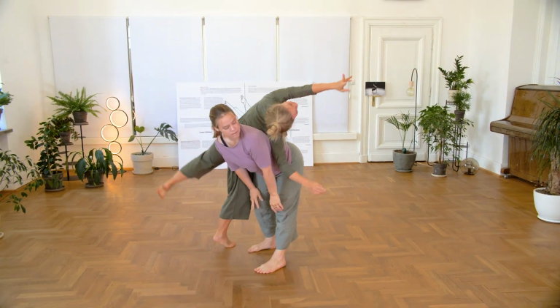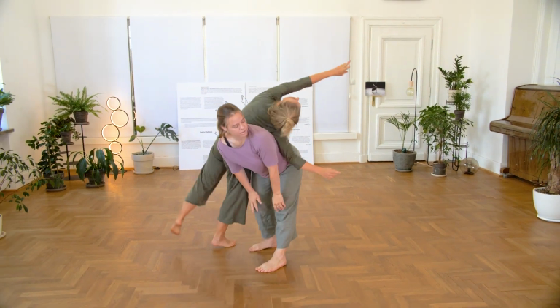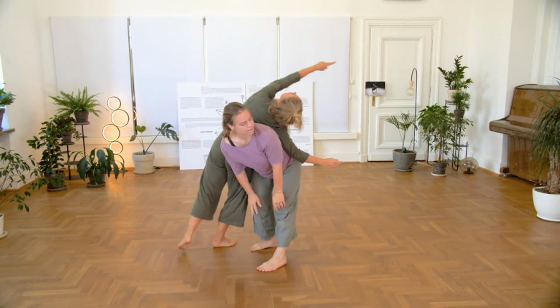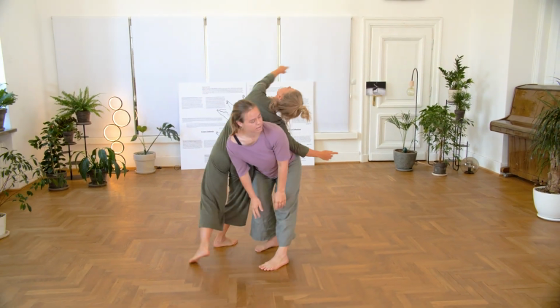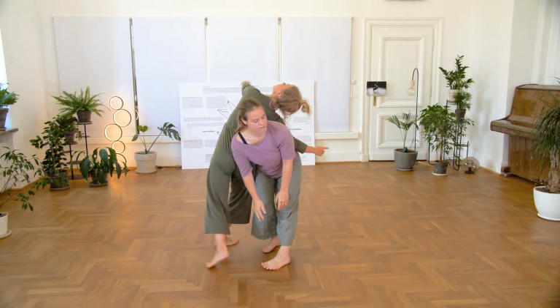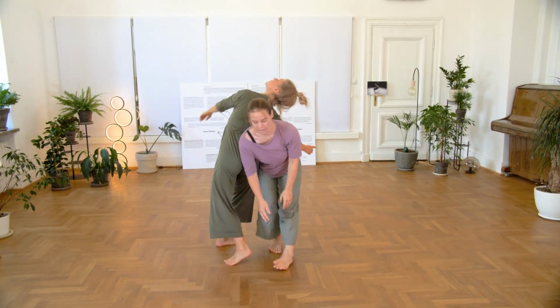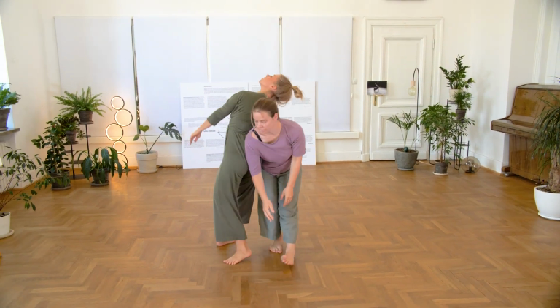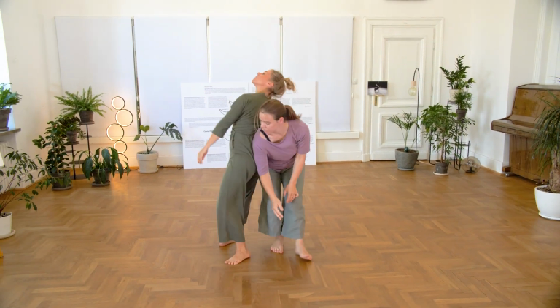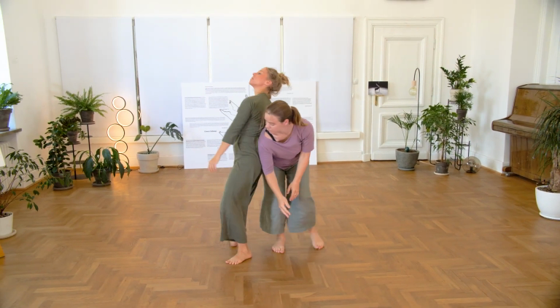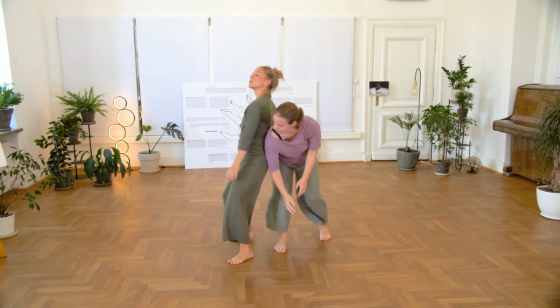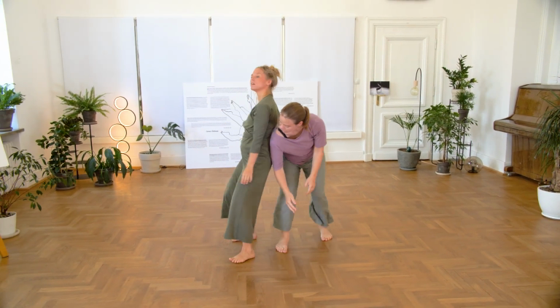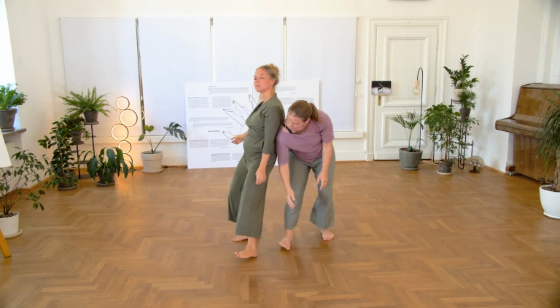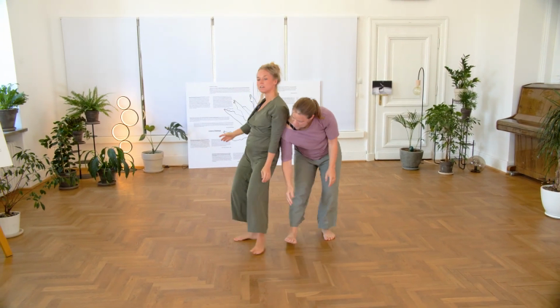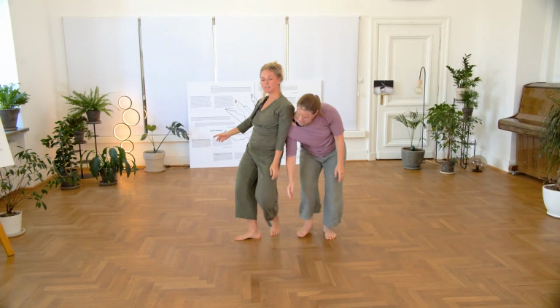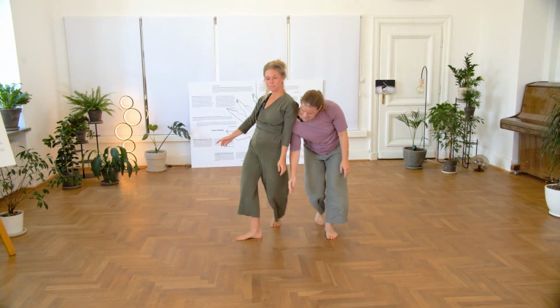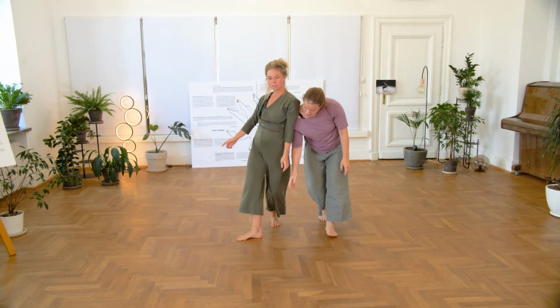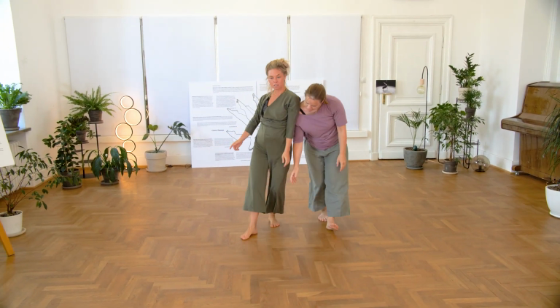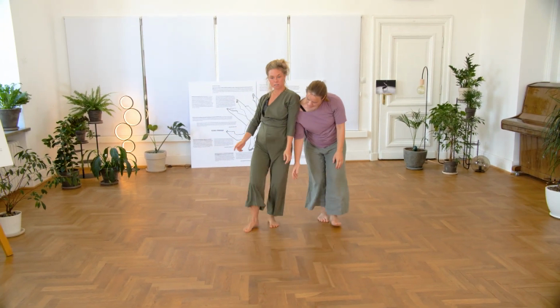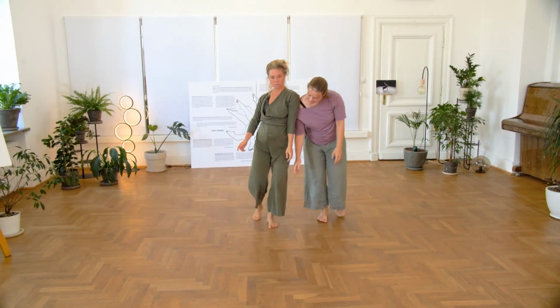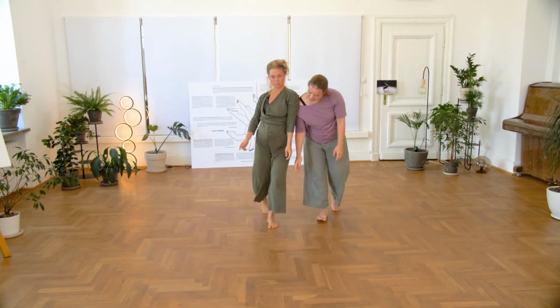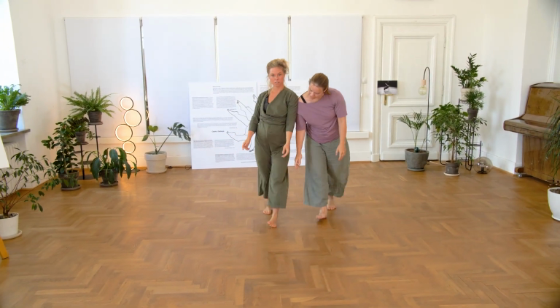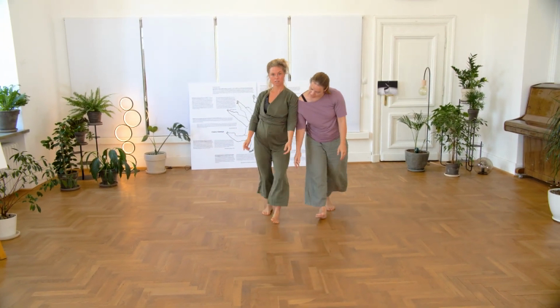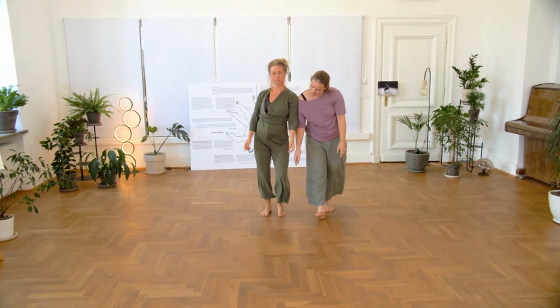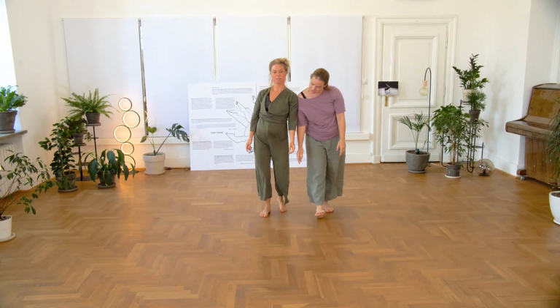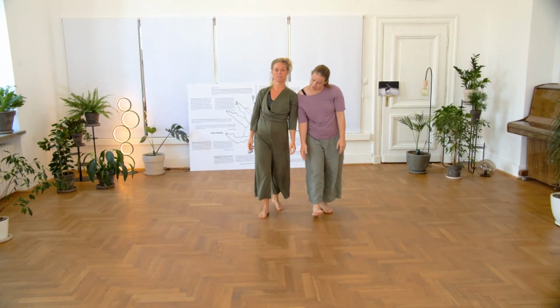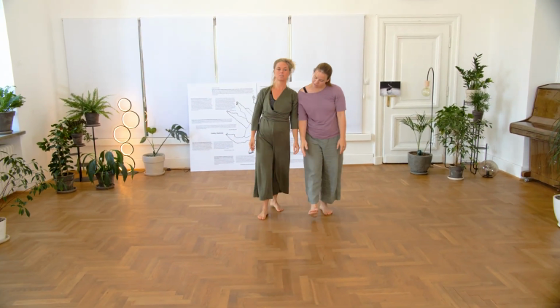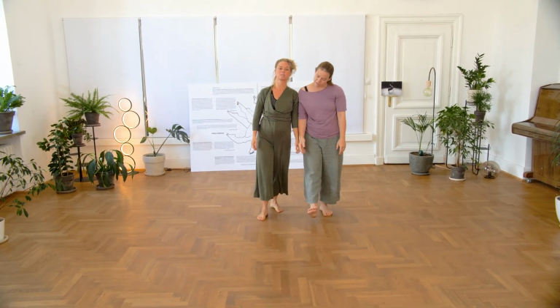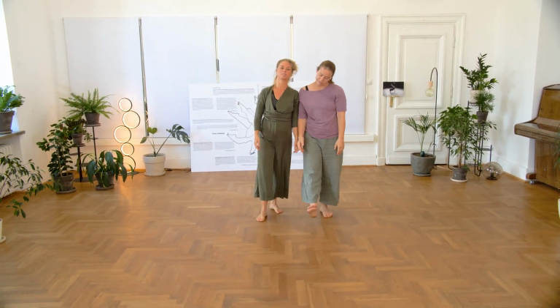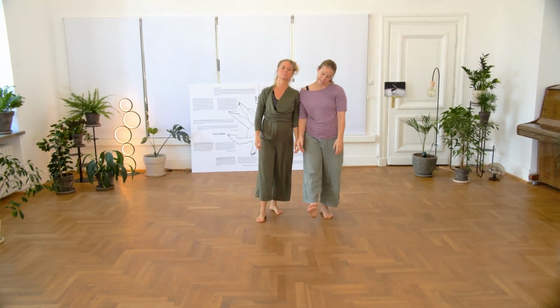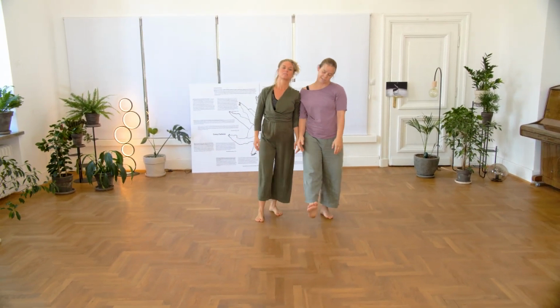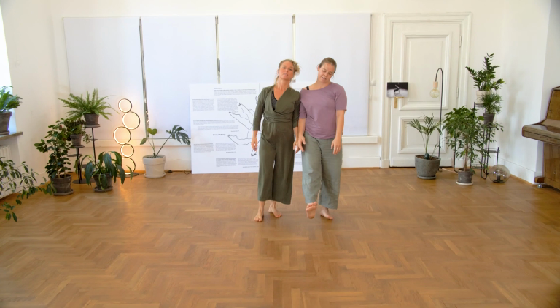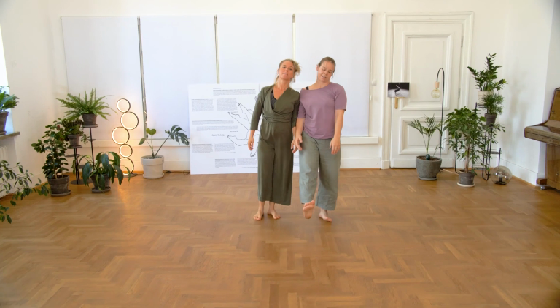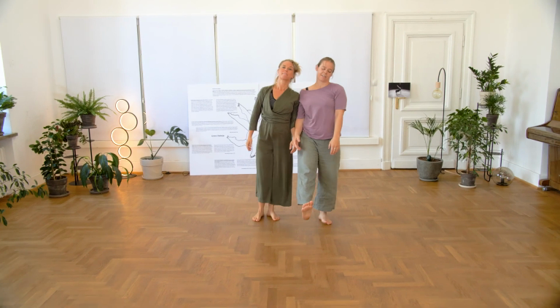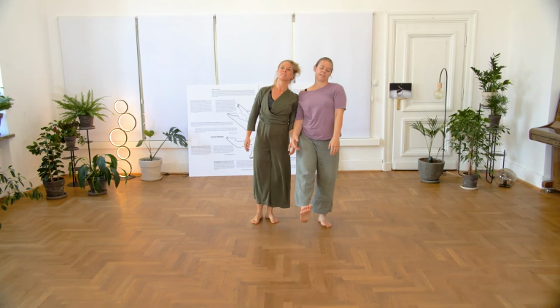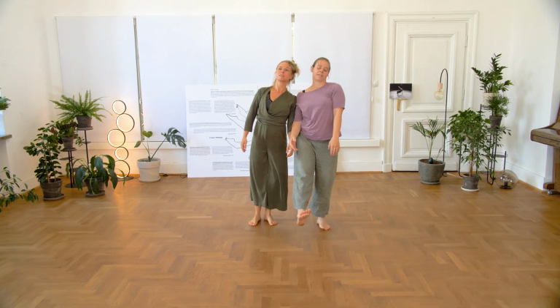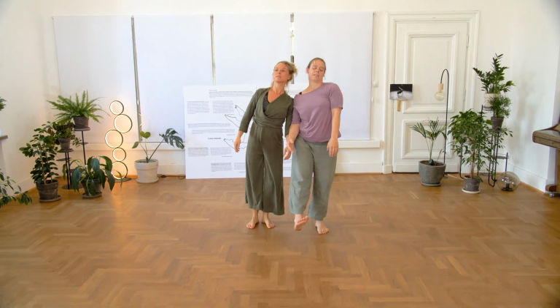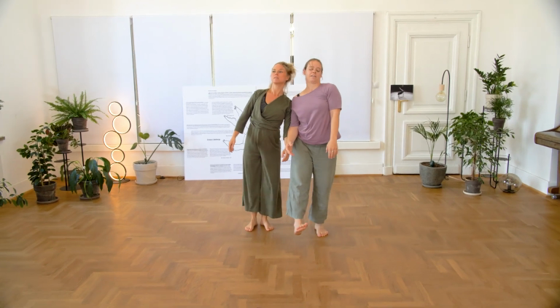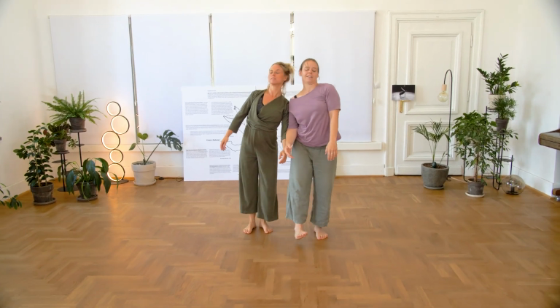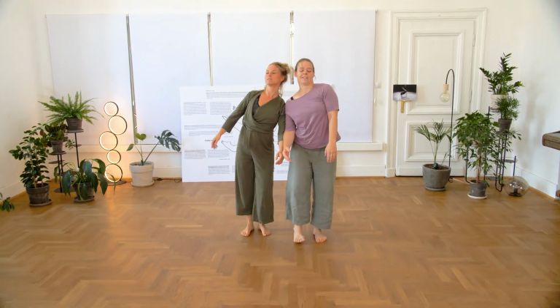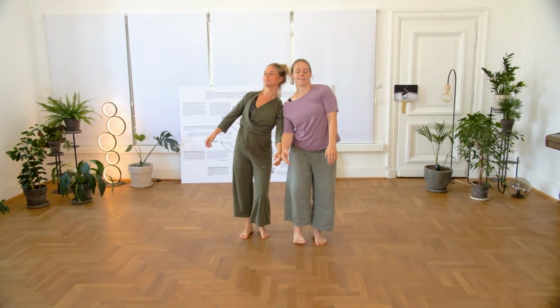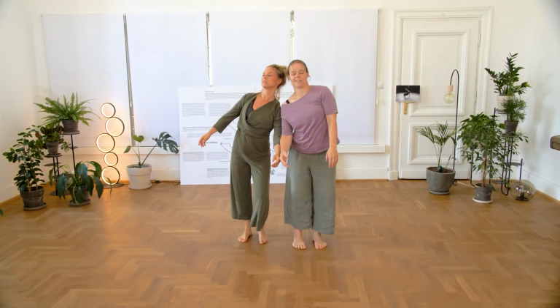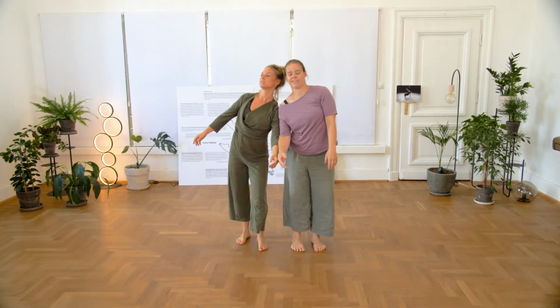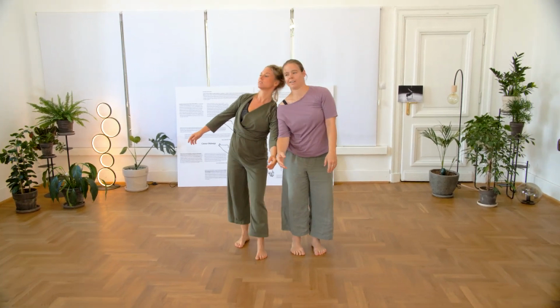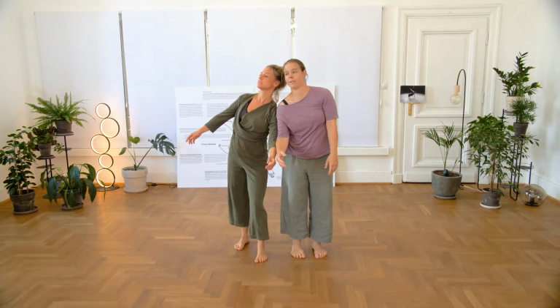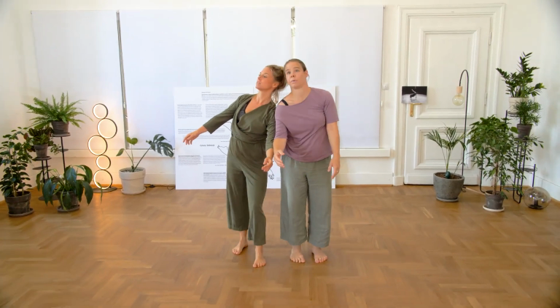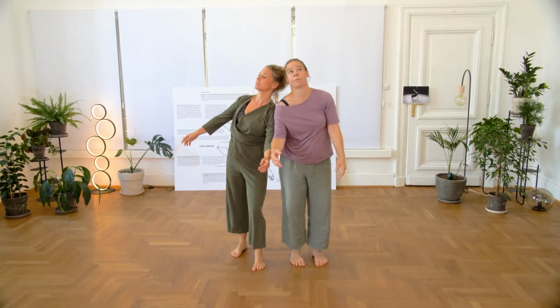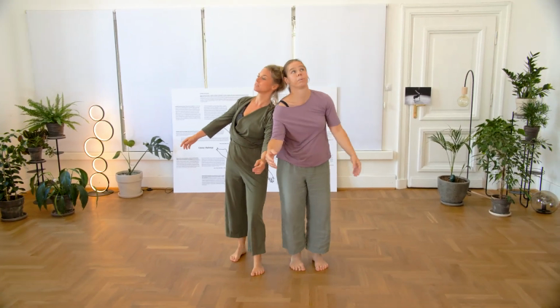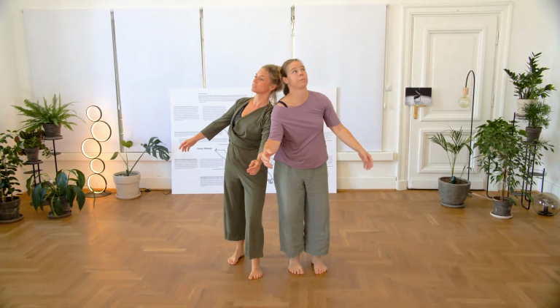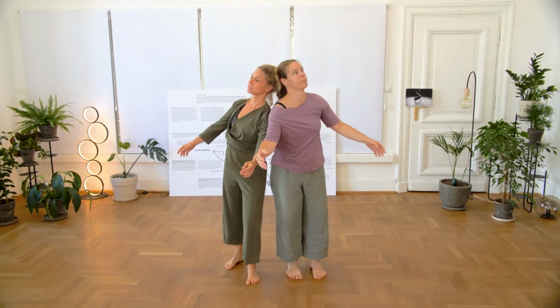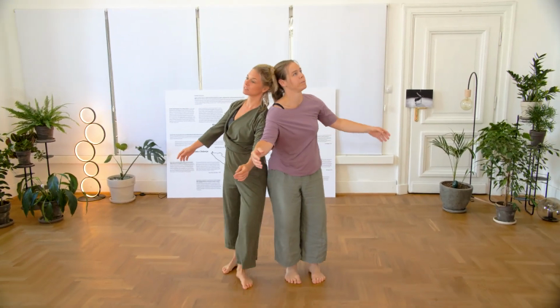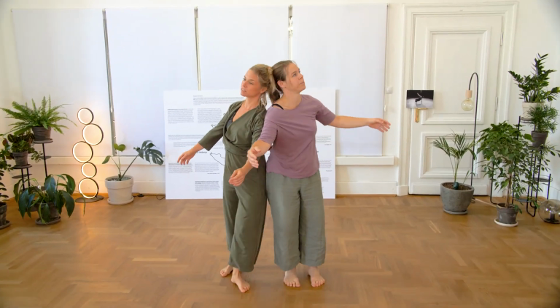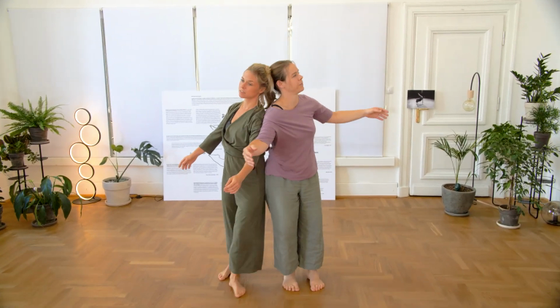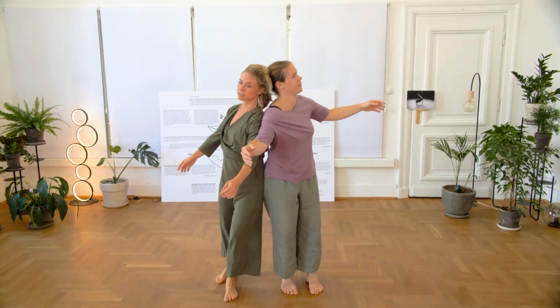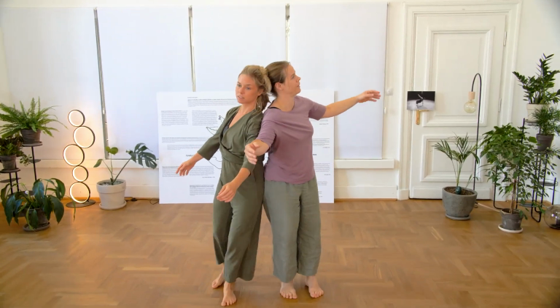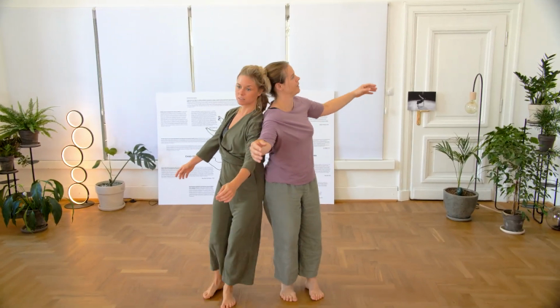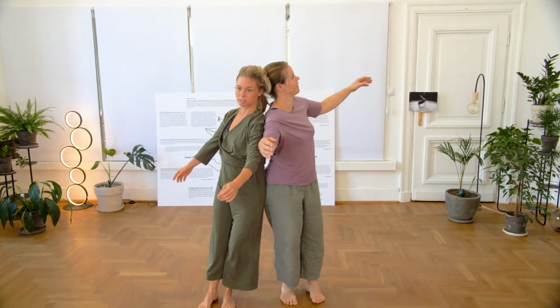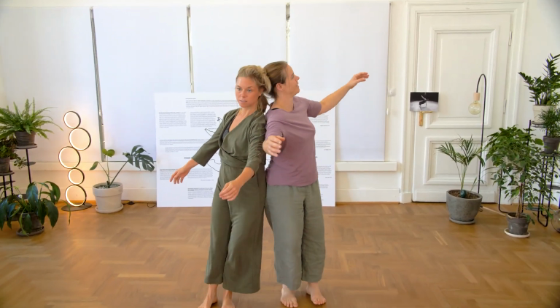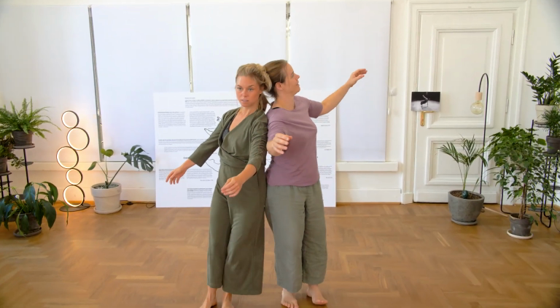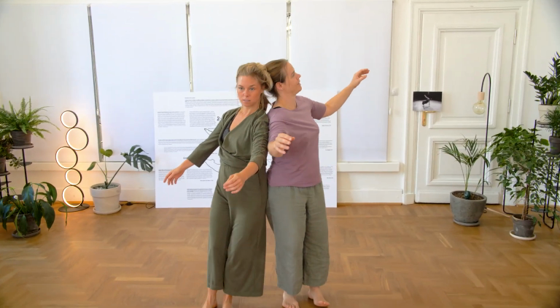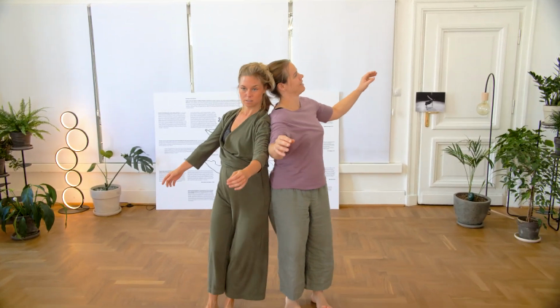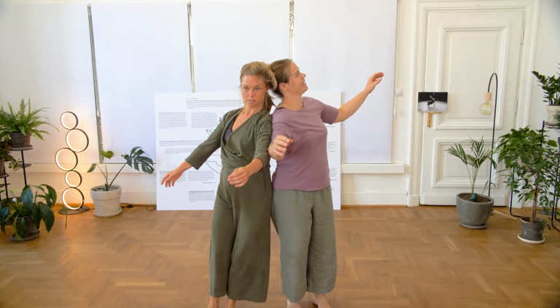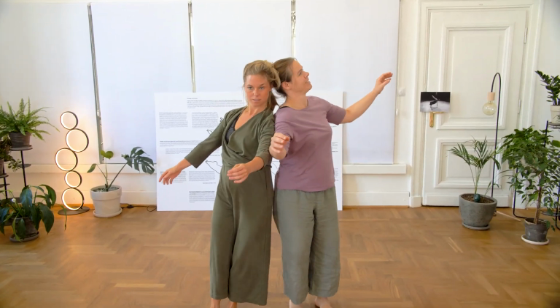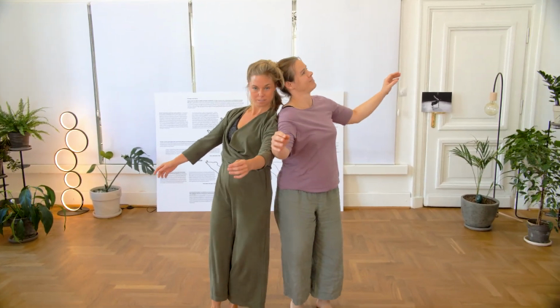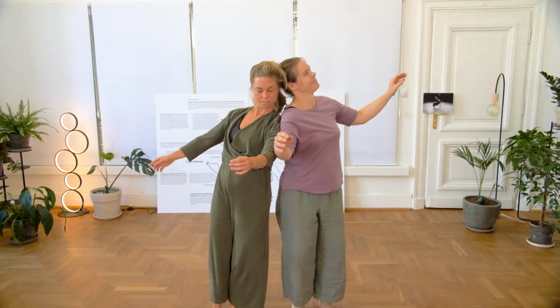After this exploration, we invite you to find stillness together. See you in the next video!